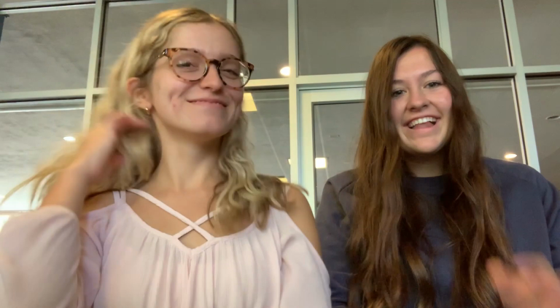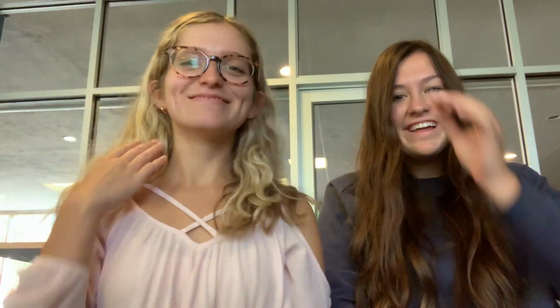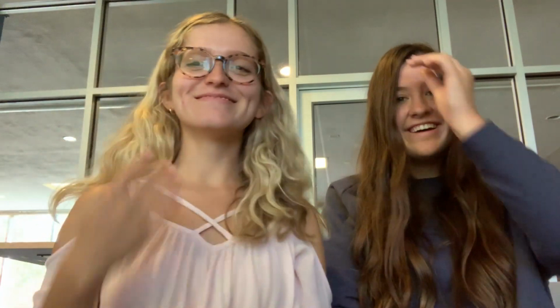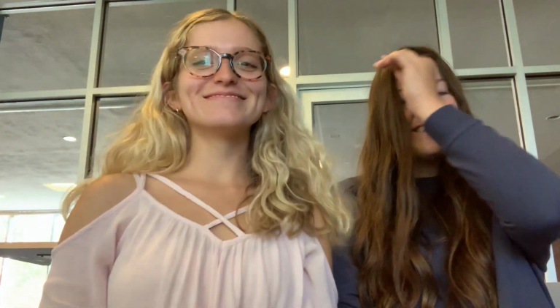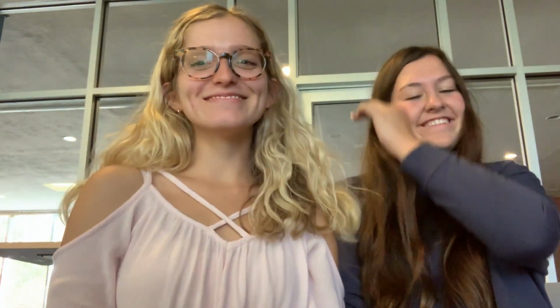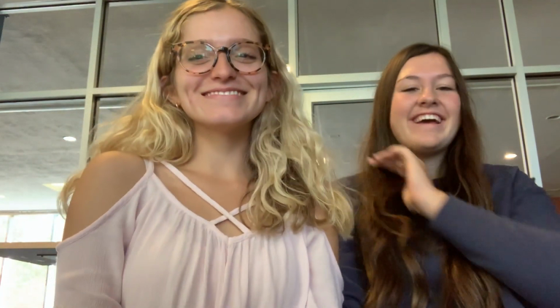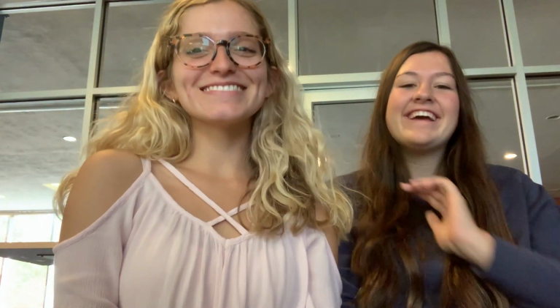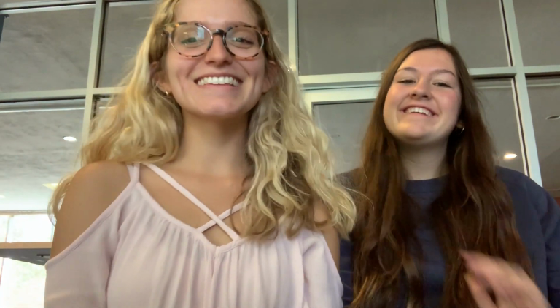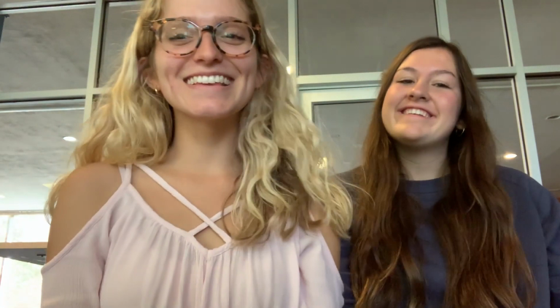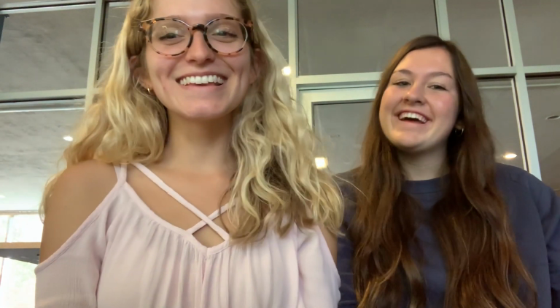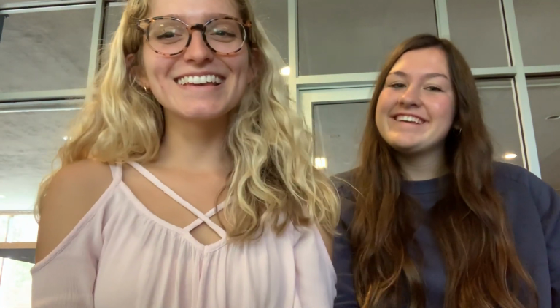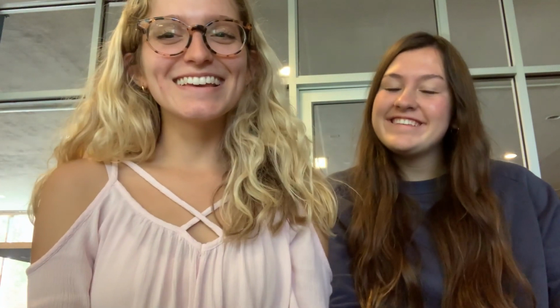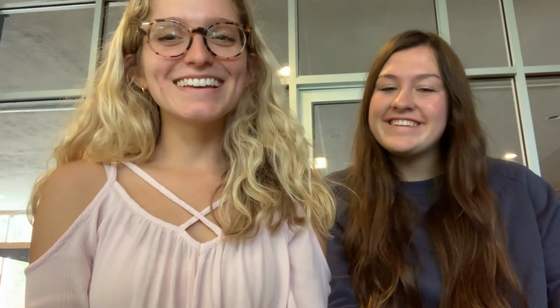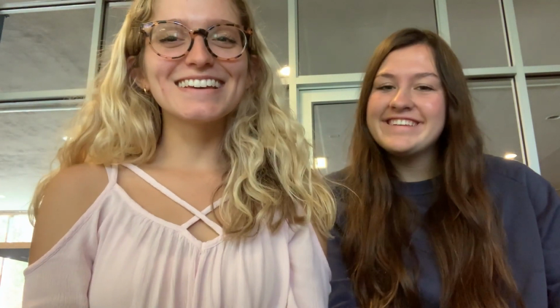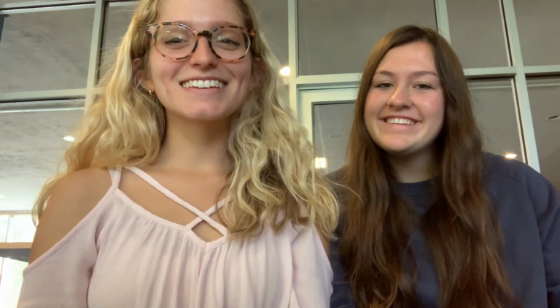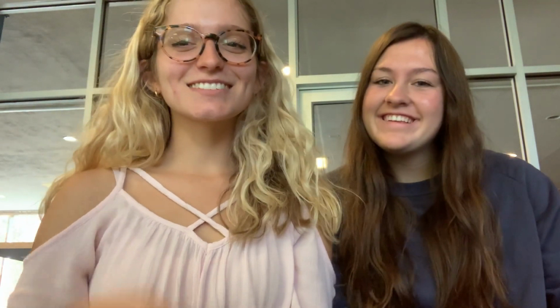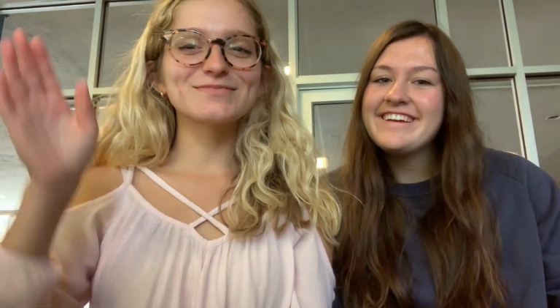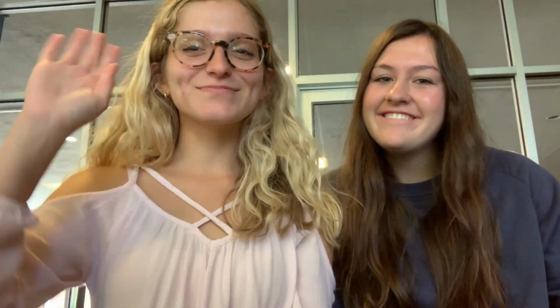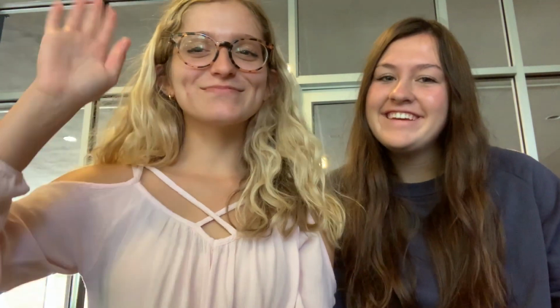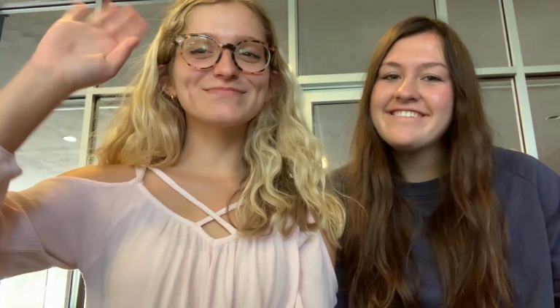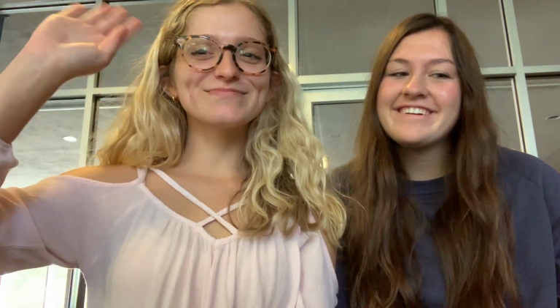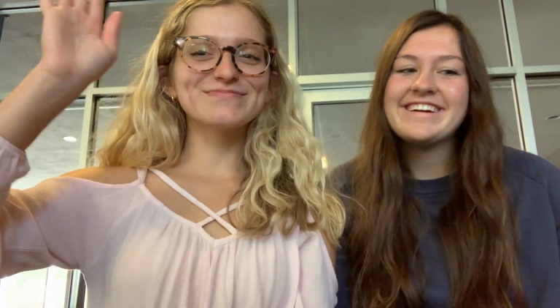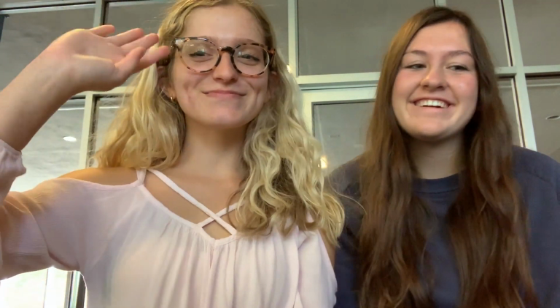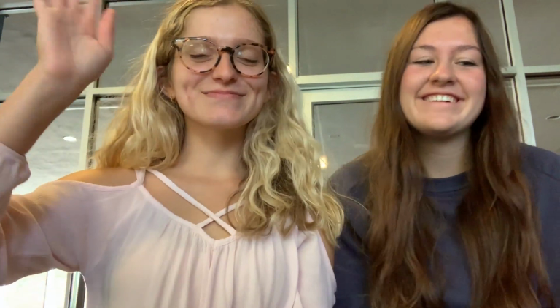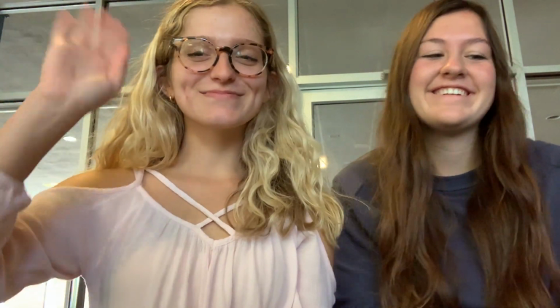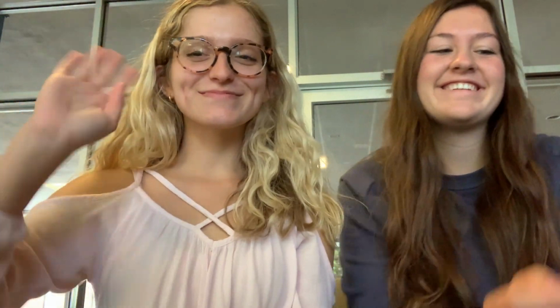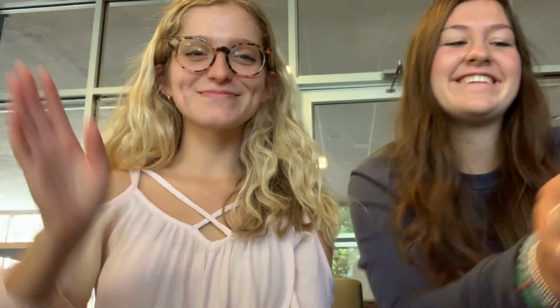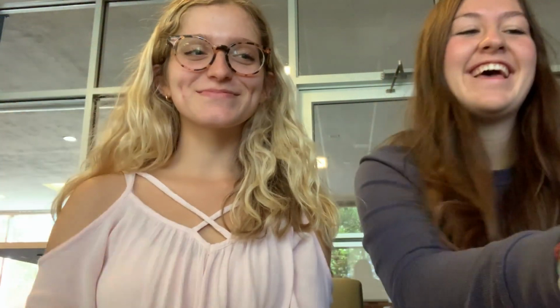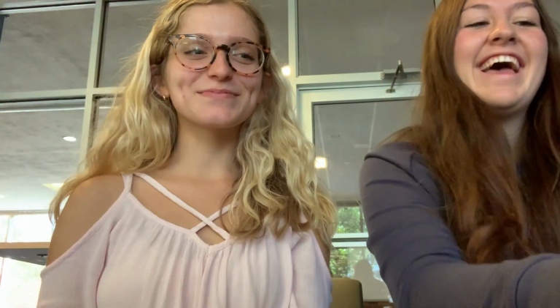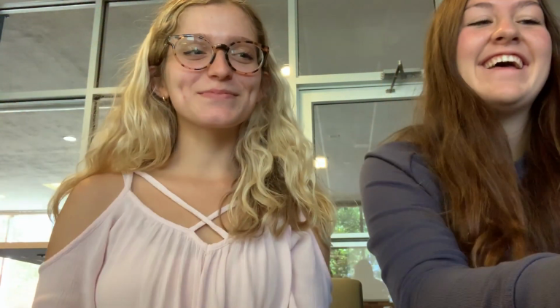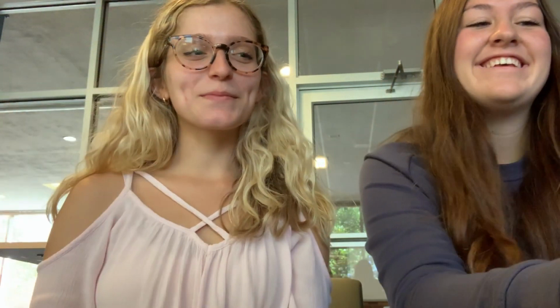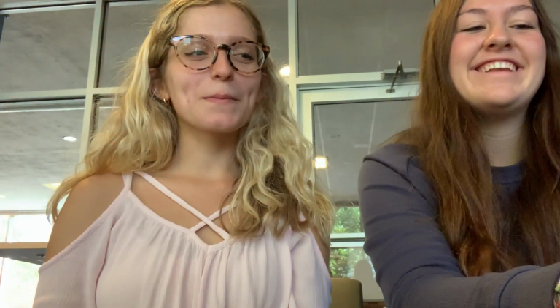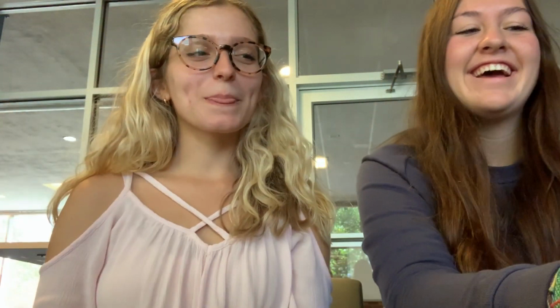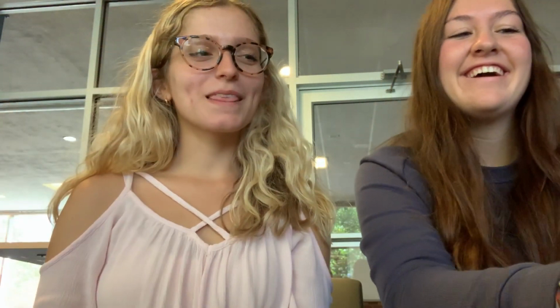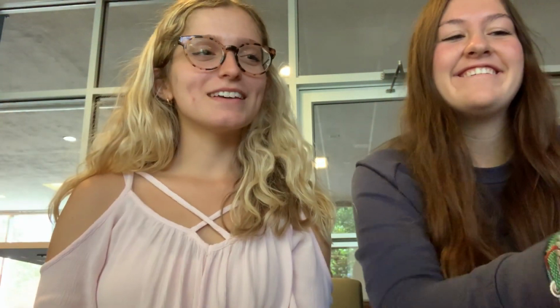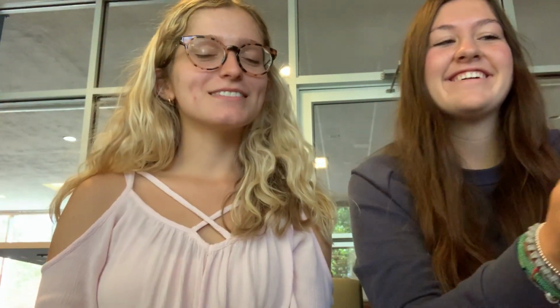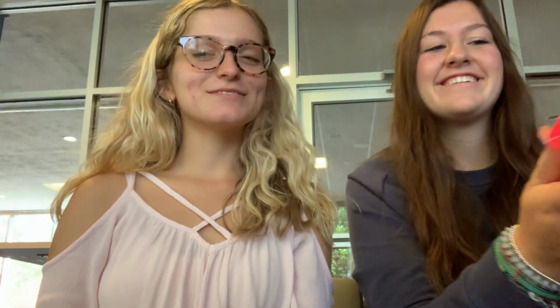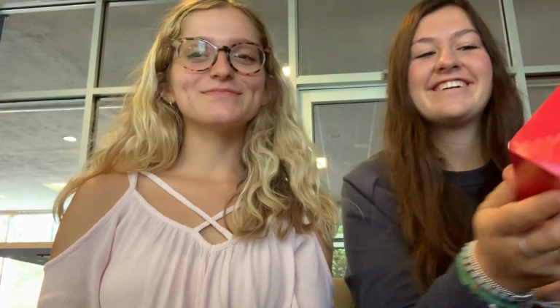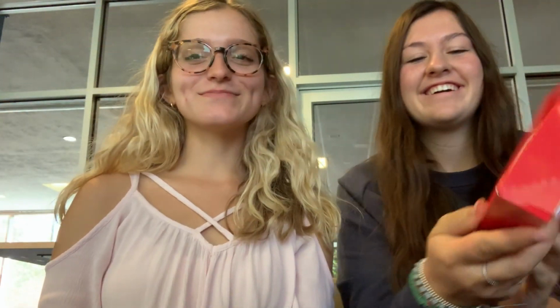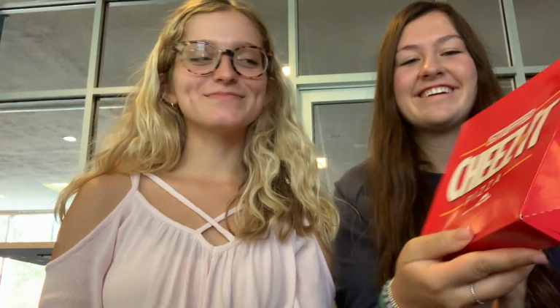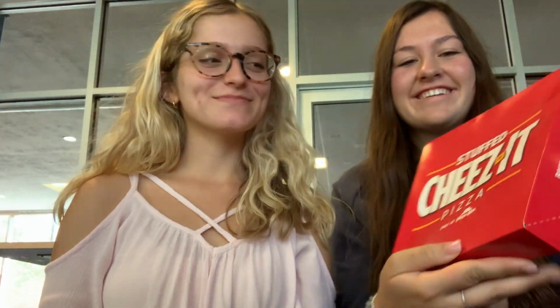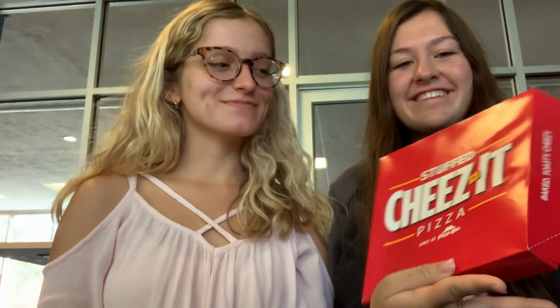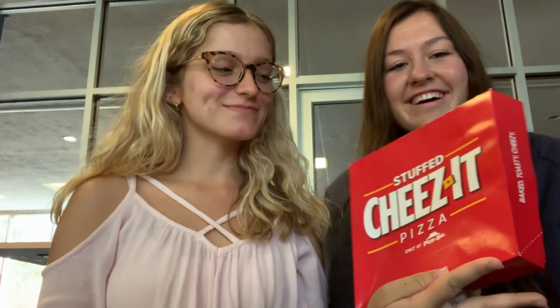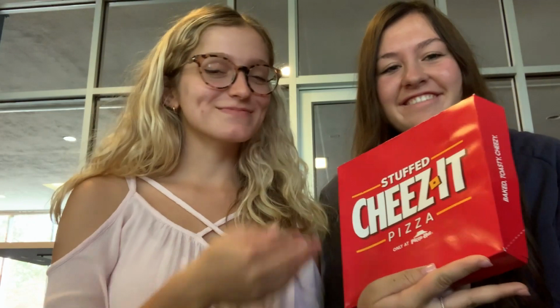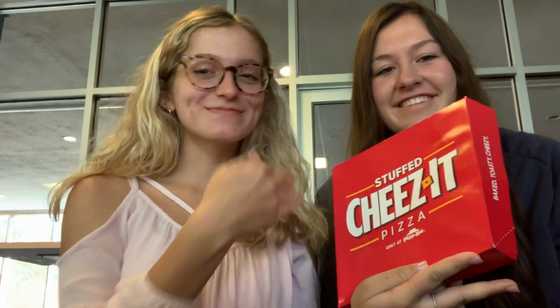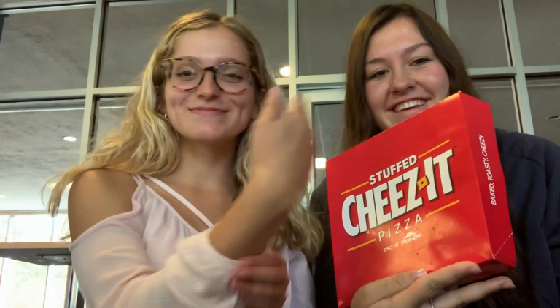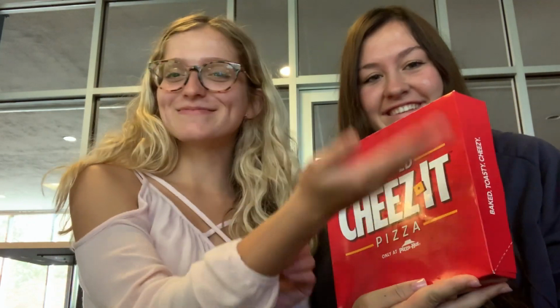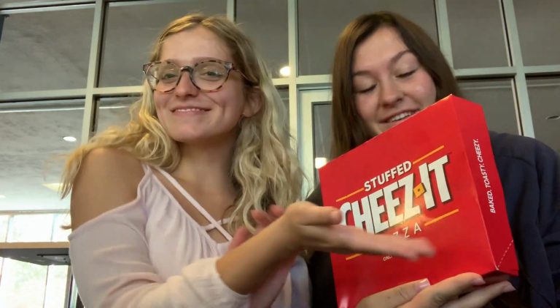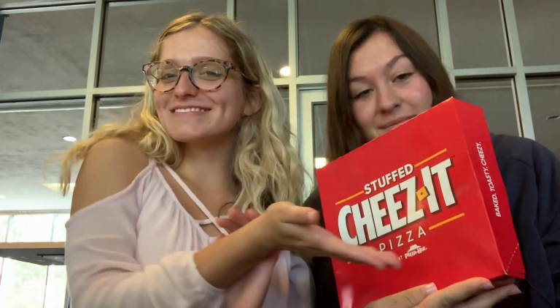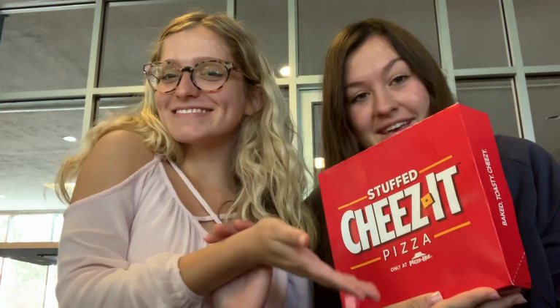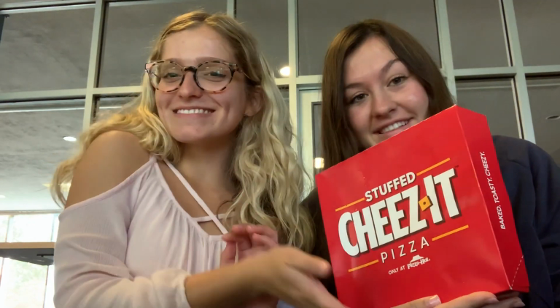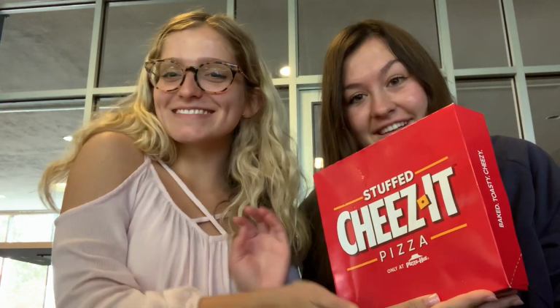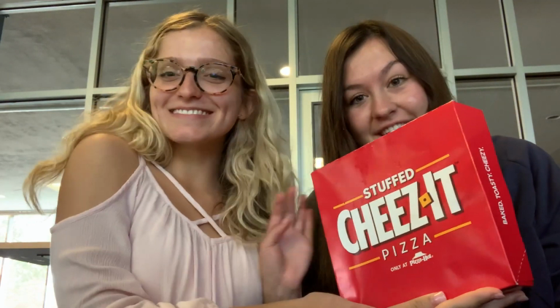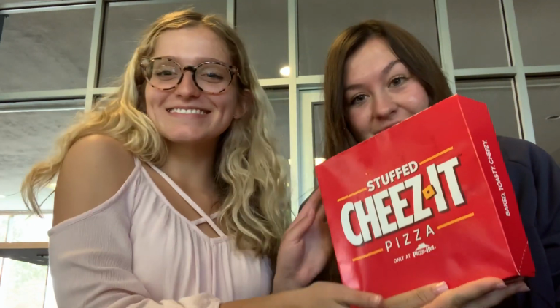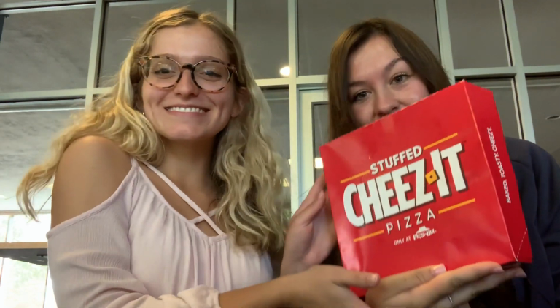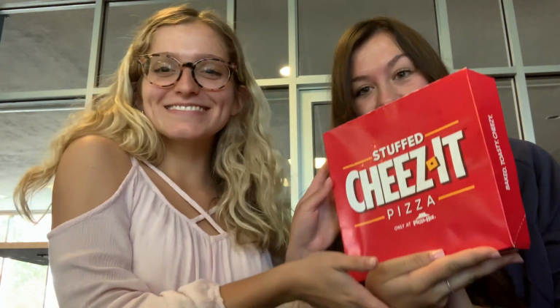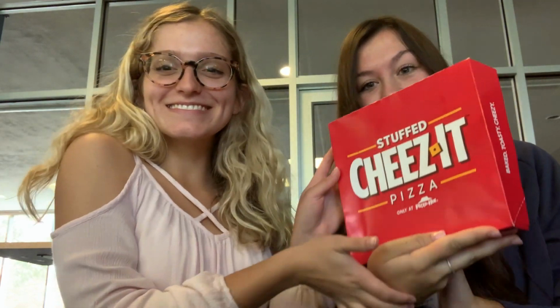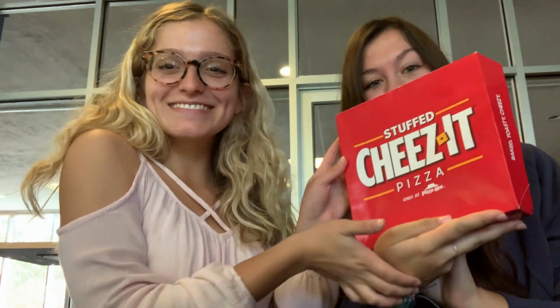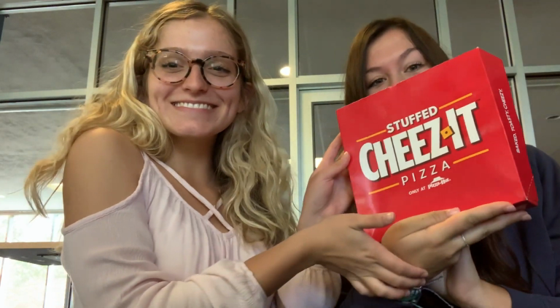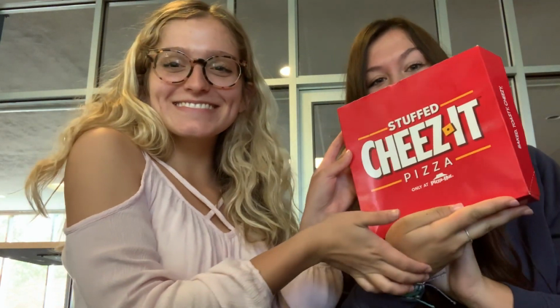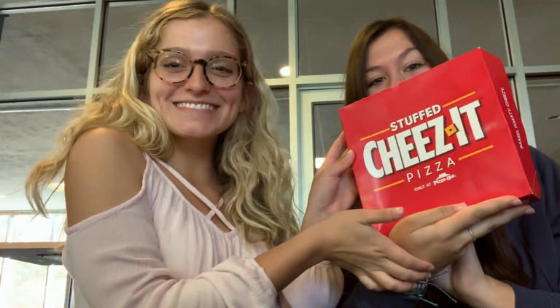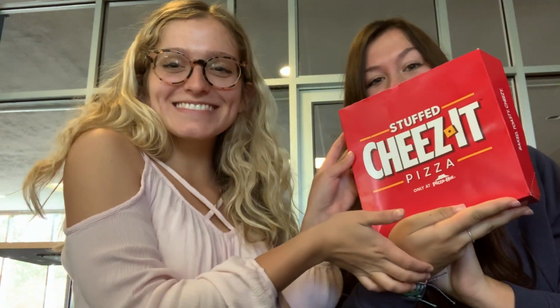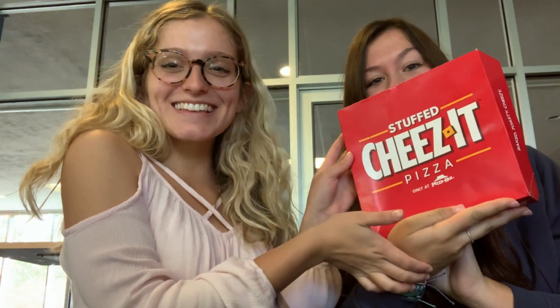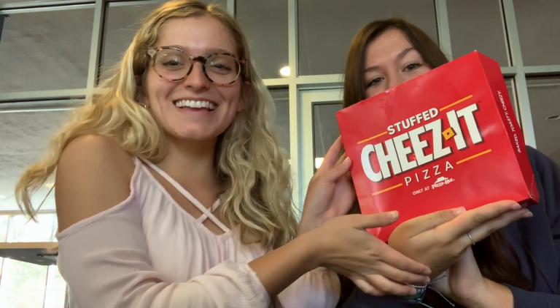Hello Taste Test Tuesday viewers! Today we are trying Stuffed Cheez-It Pizza from Pizza Hut.